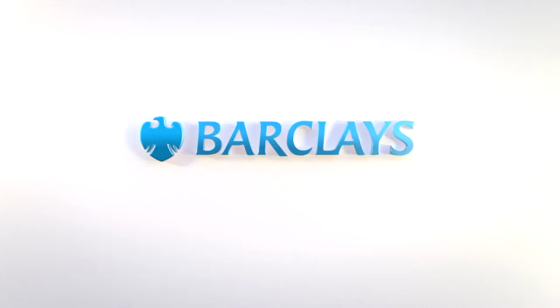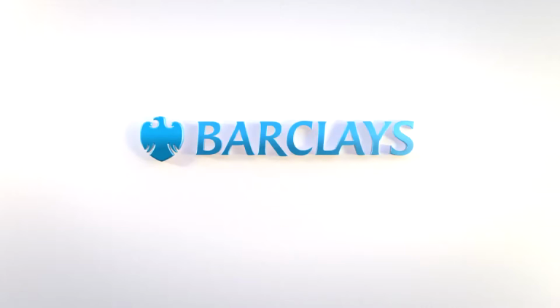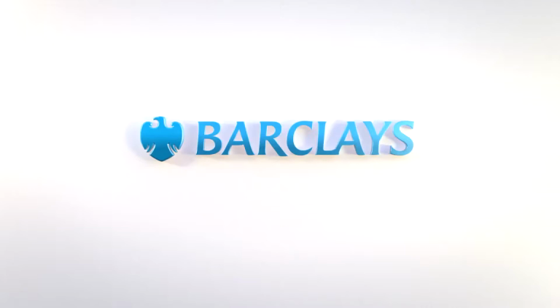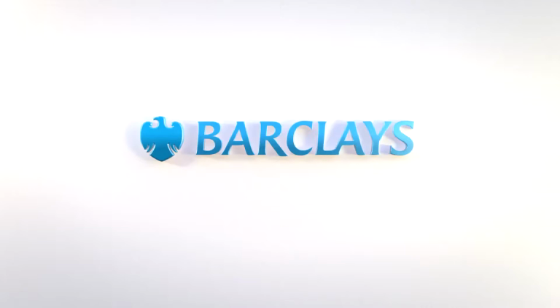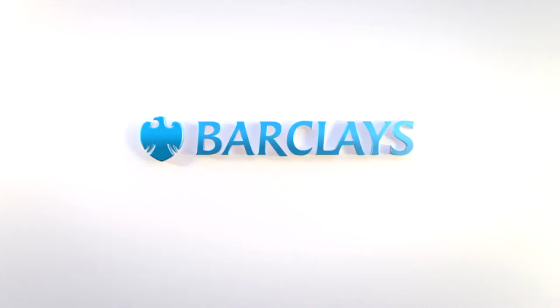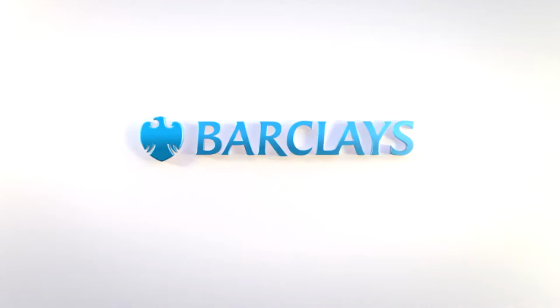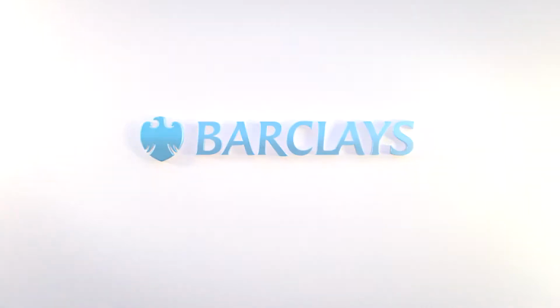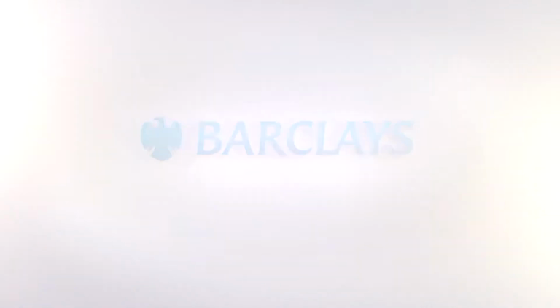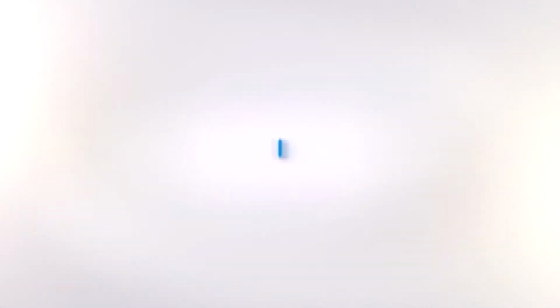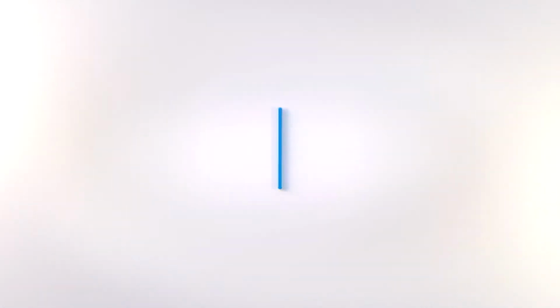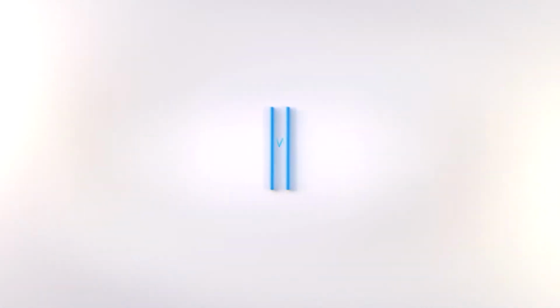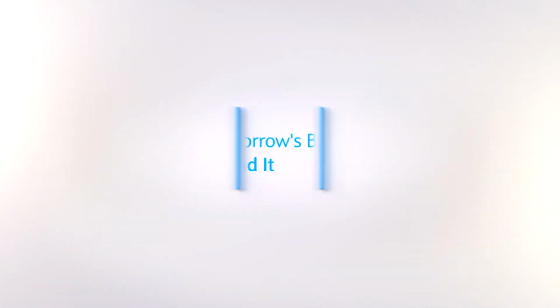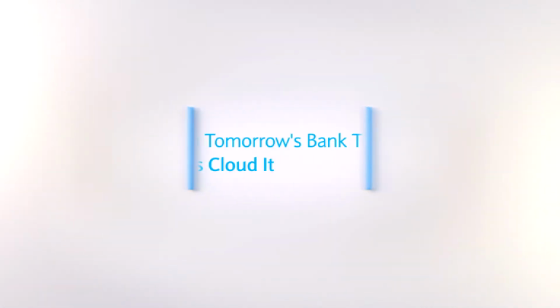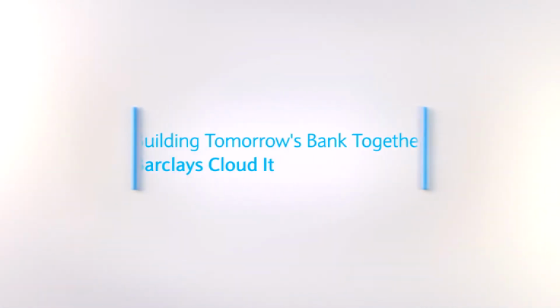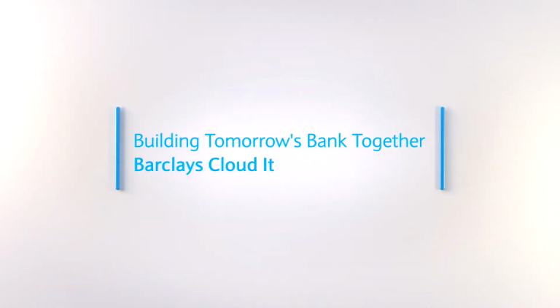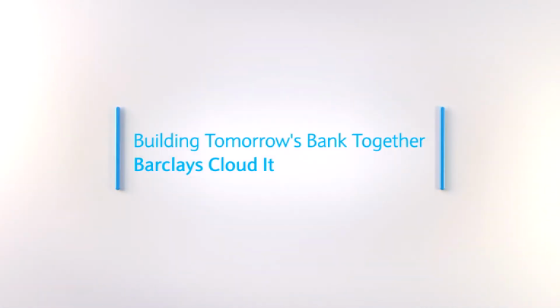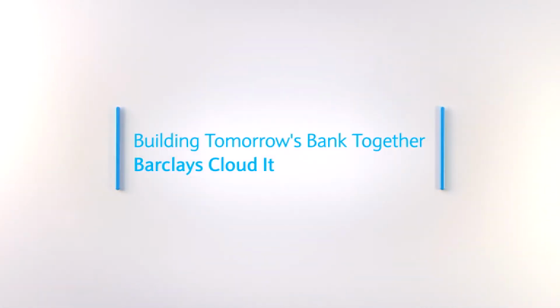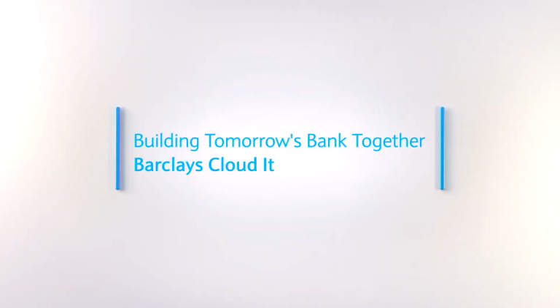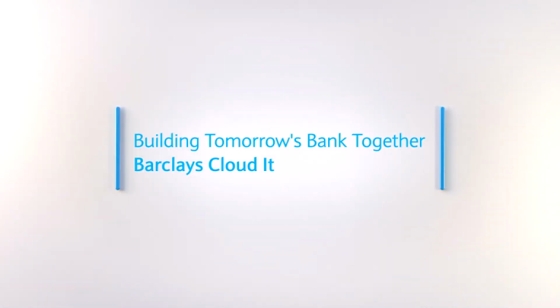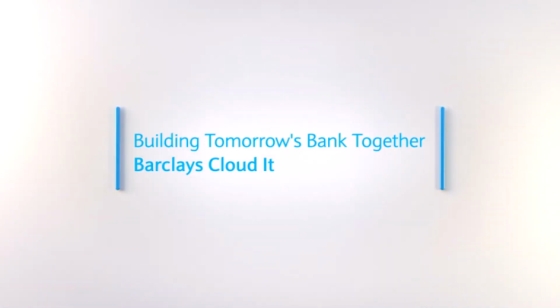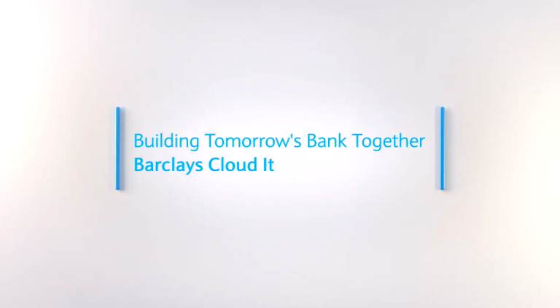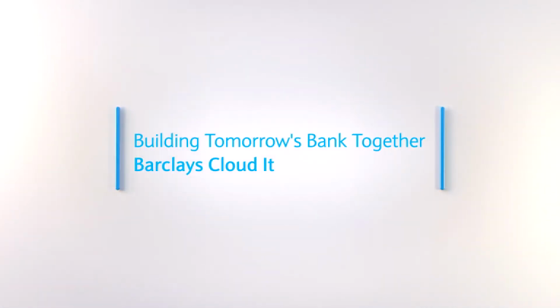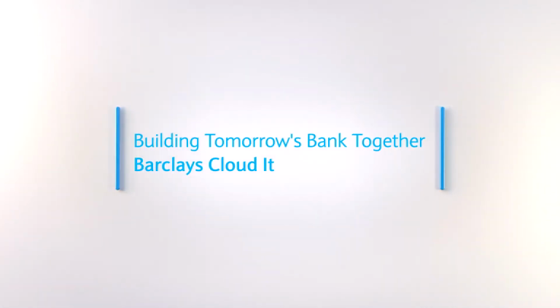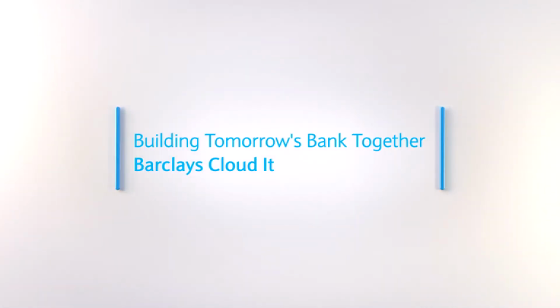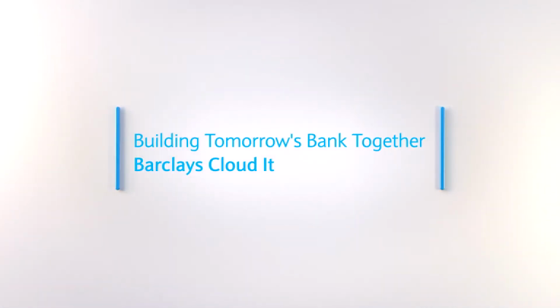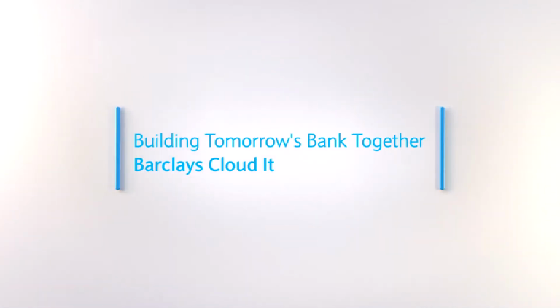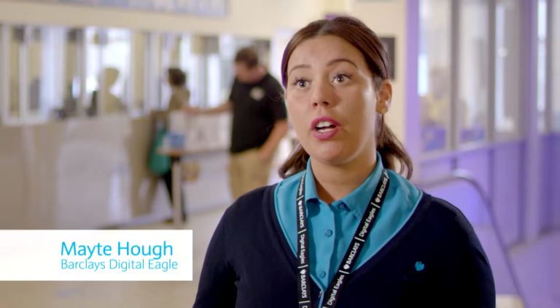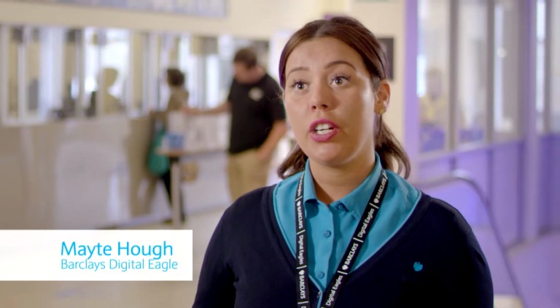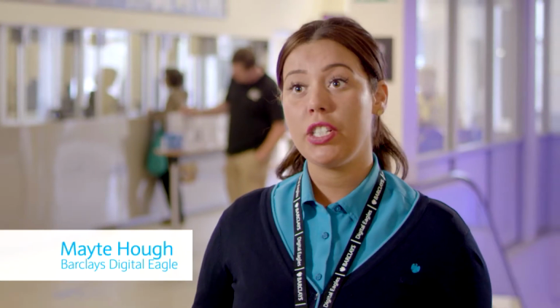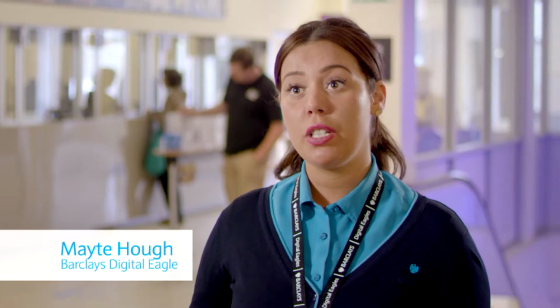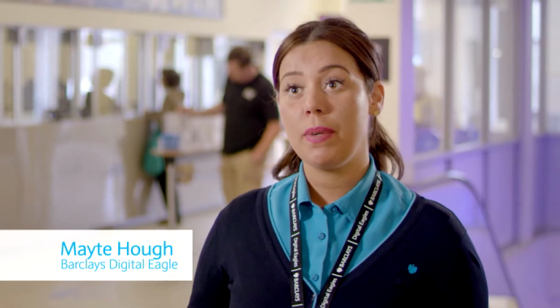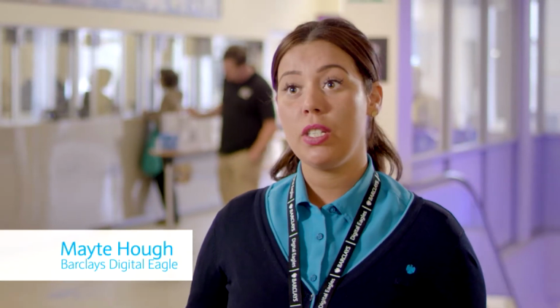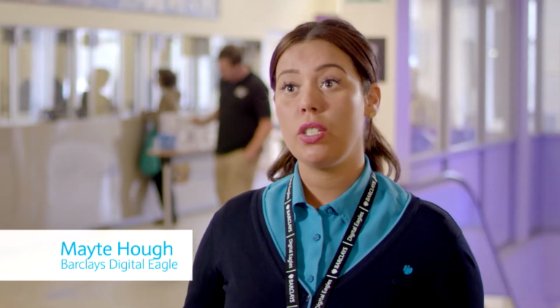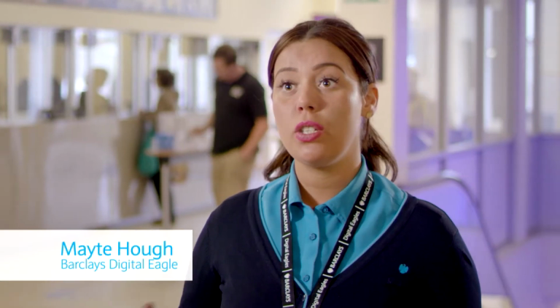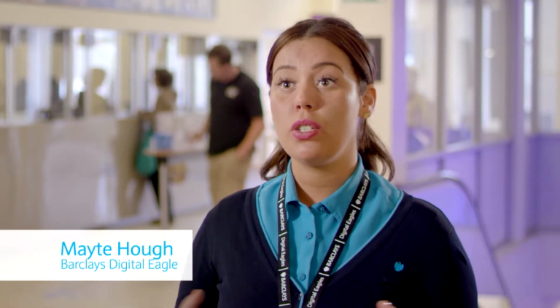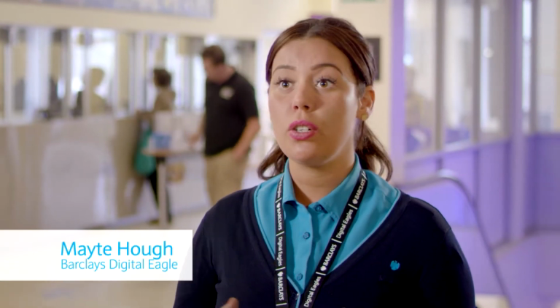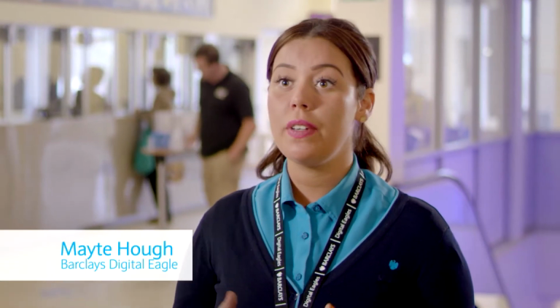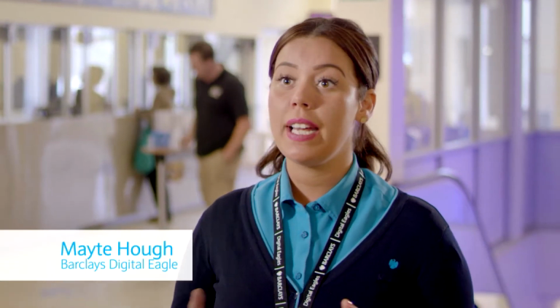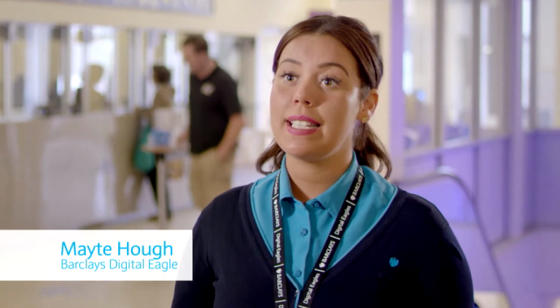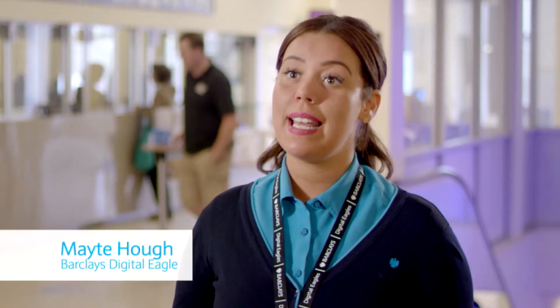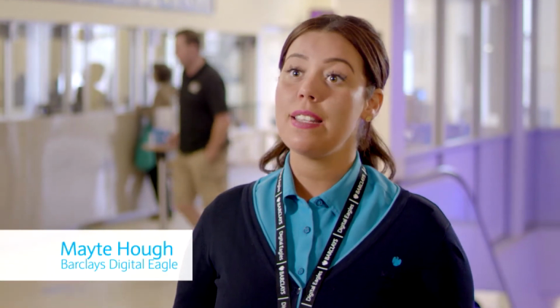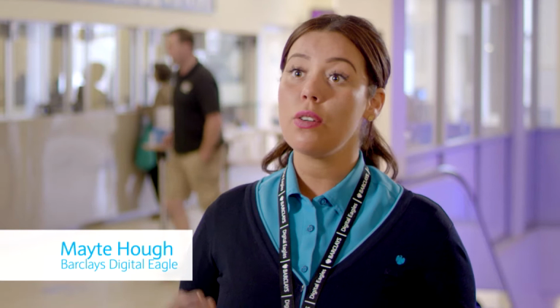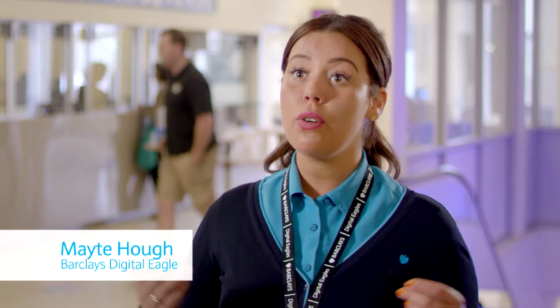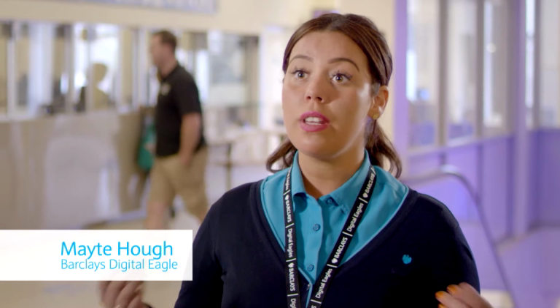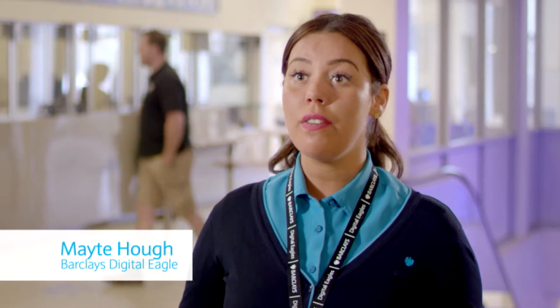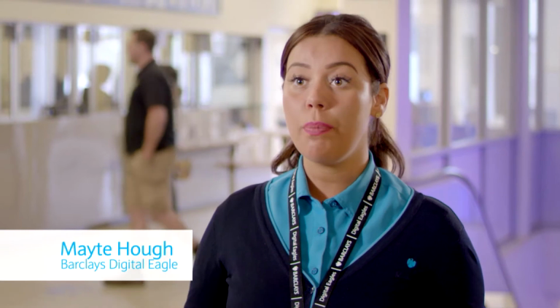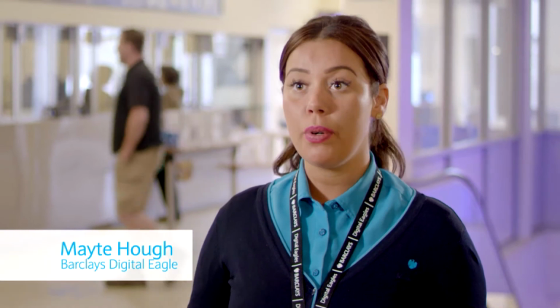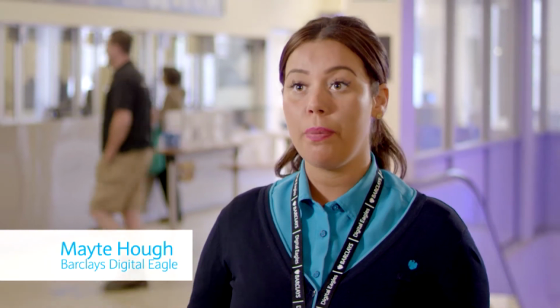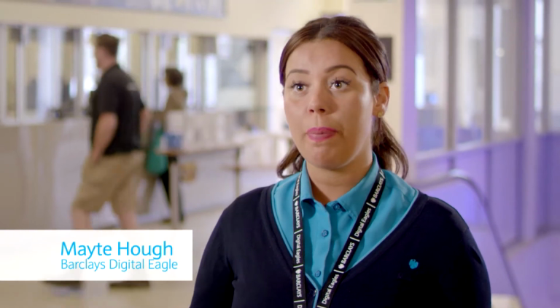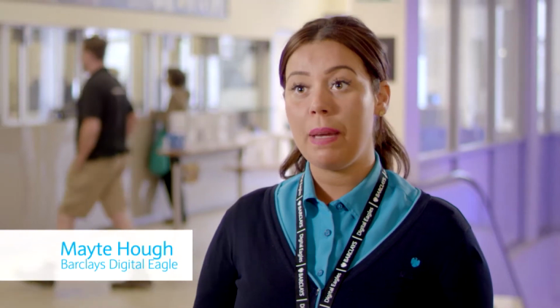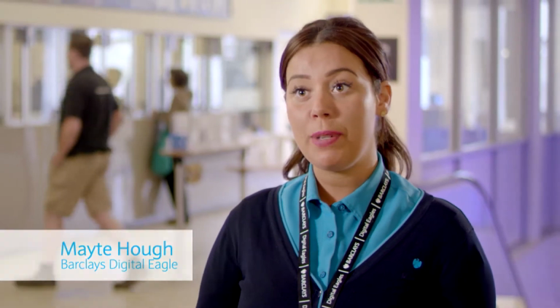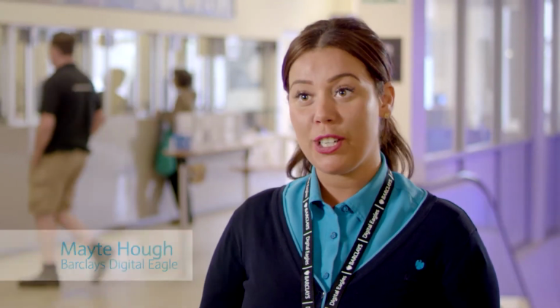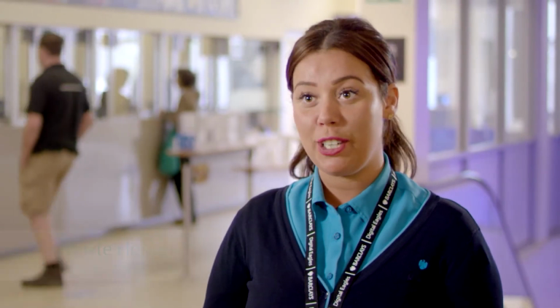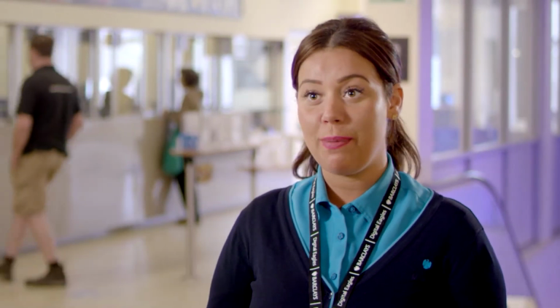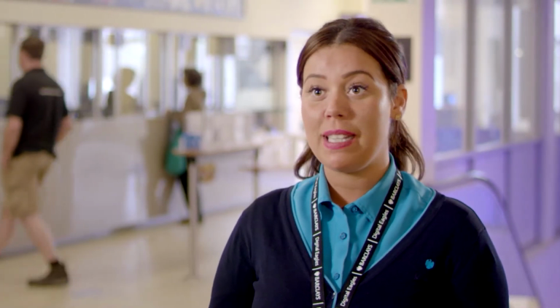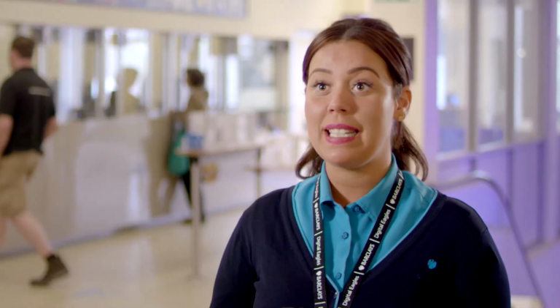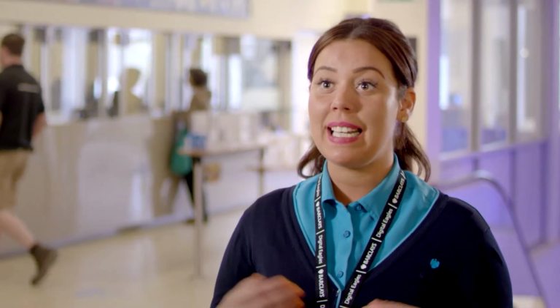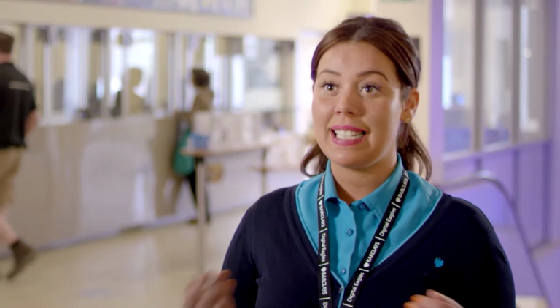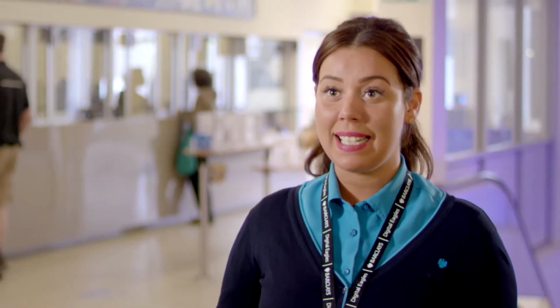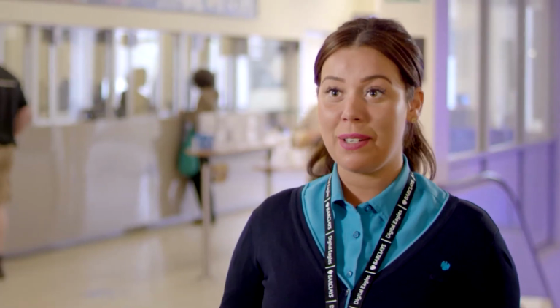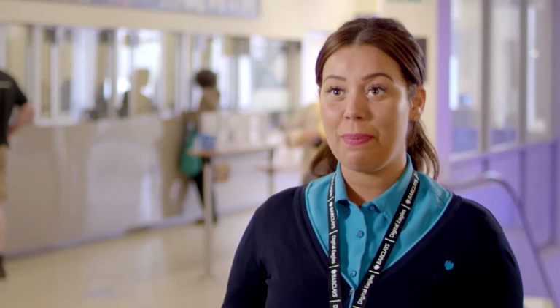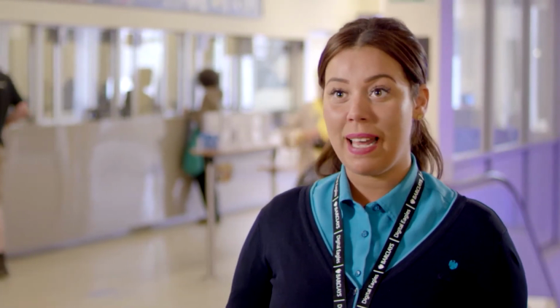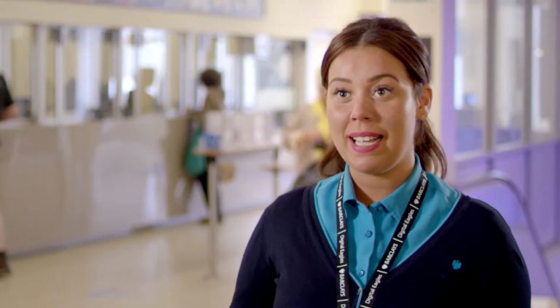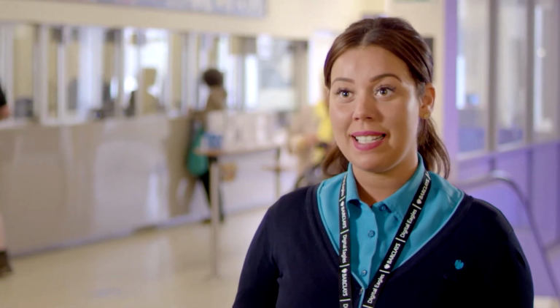Barclays Cloud It is a really secure and simple way for our customers to store and access all their important paper documents in a single place.